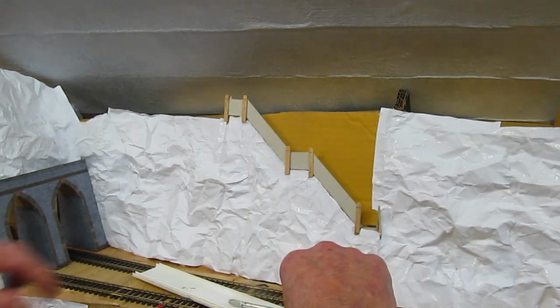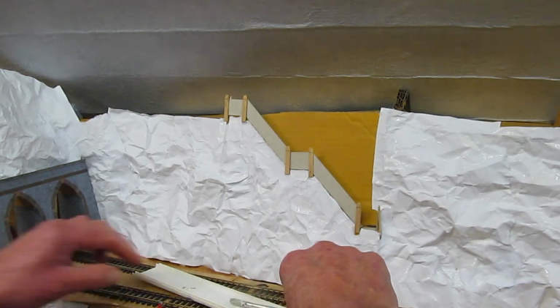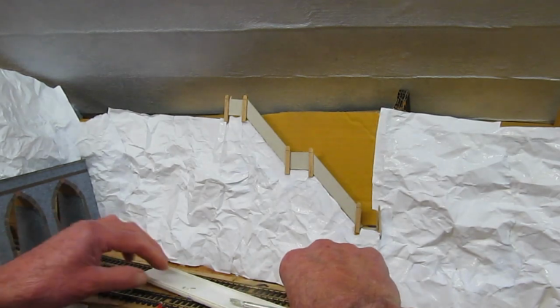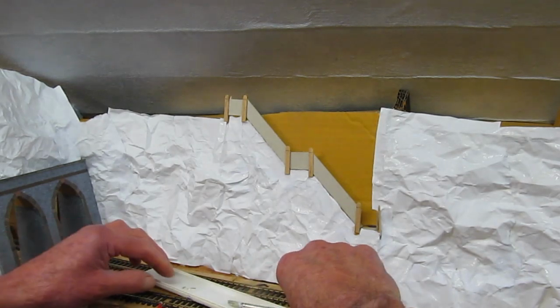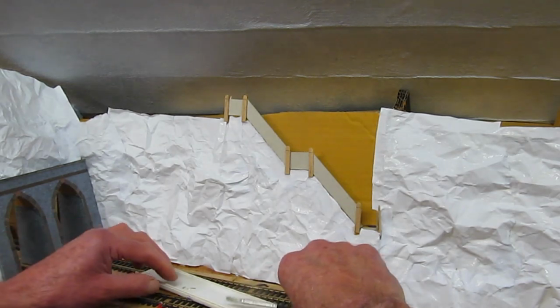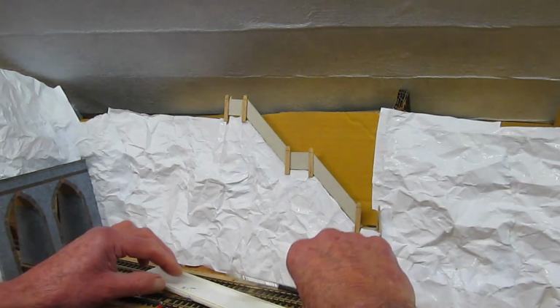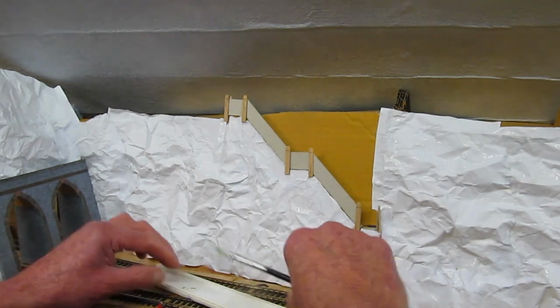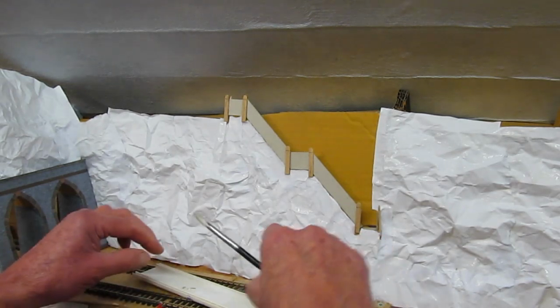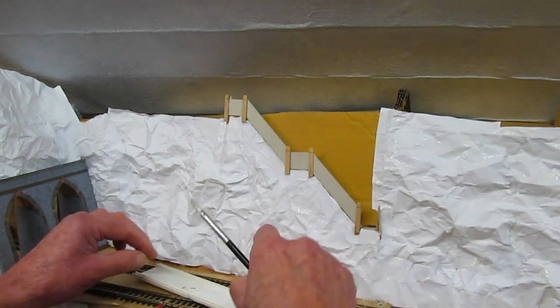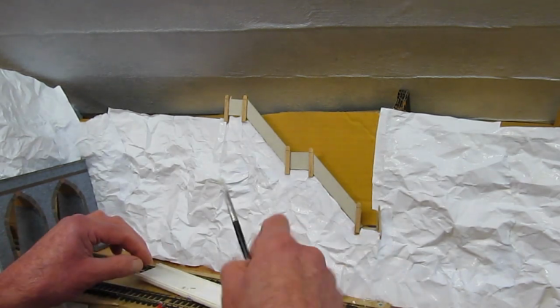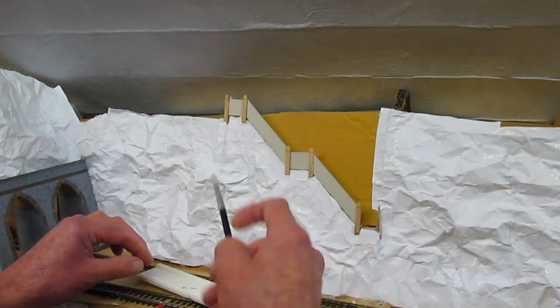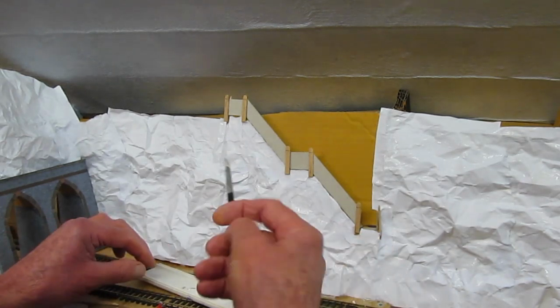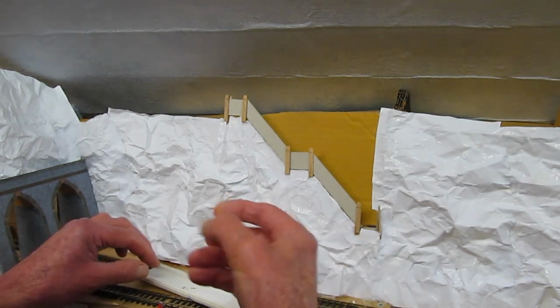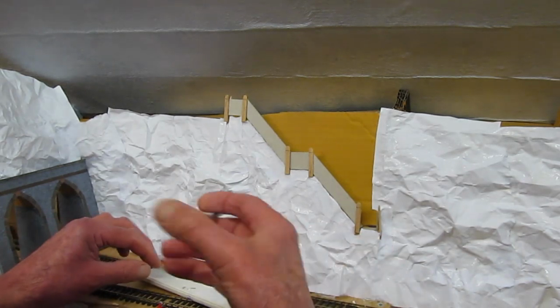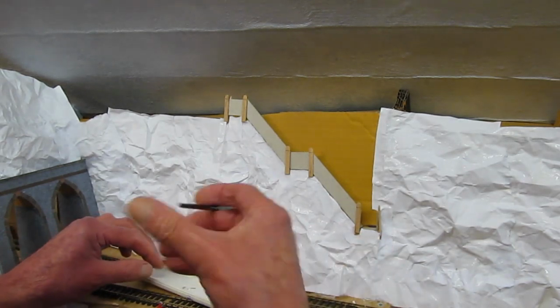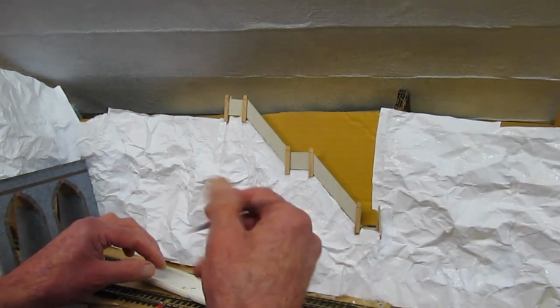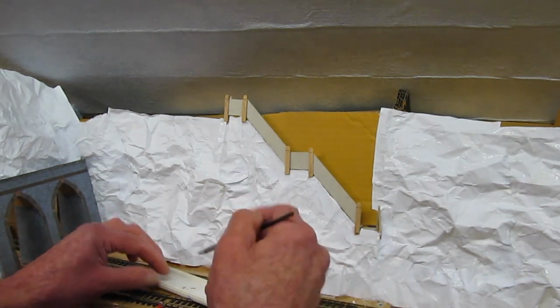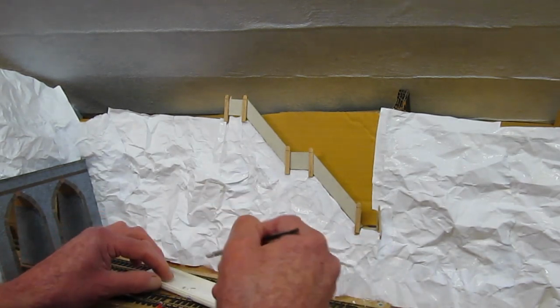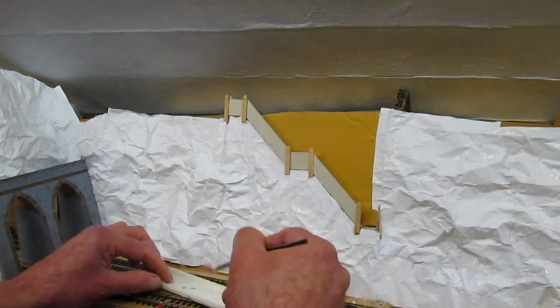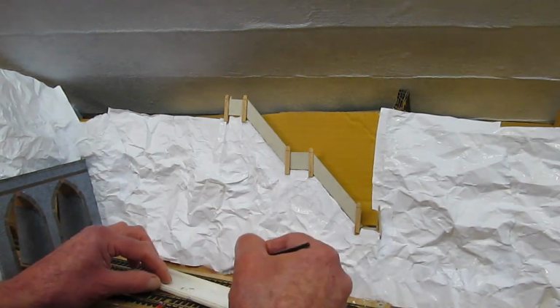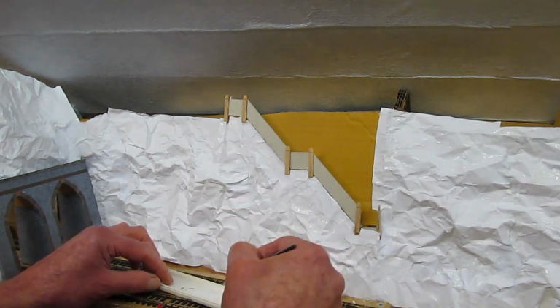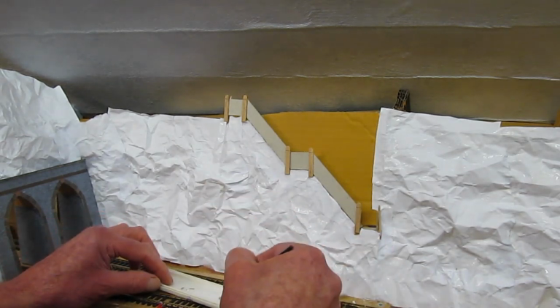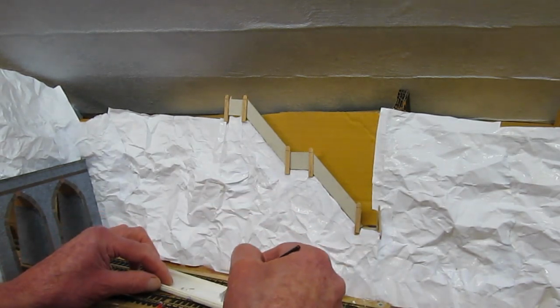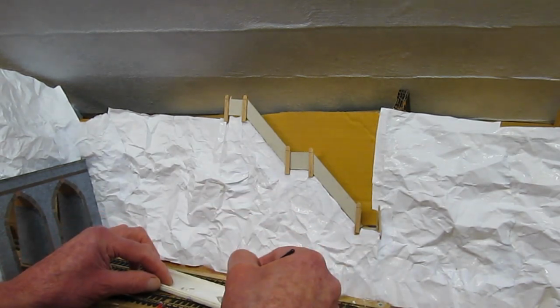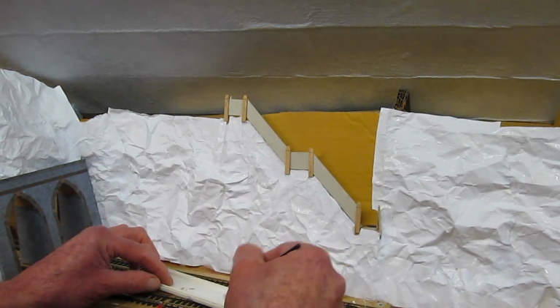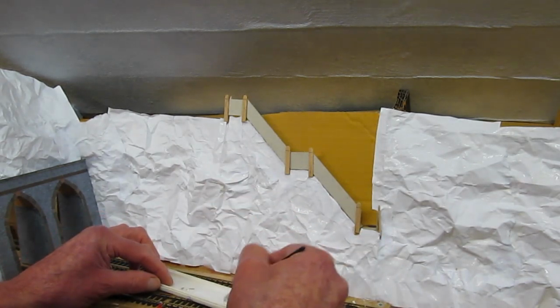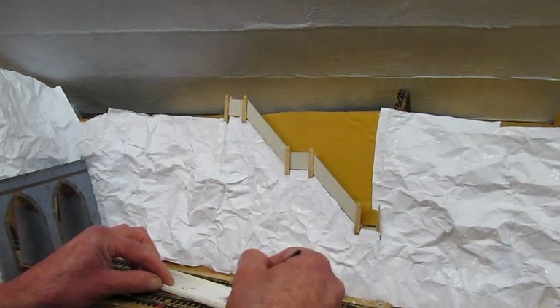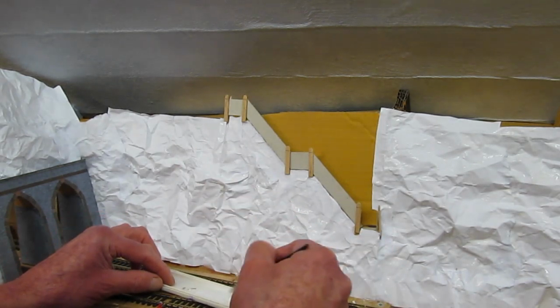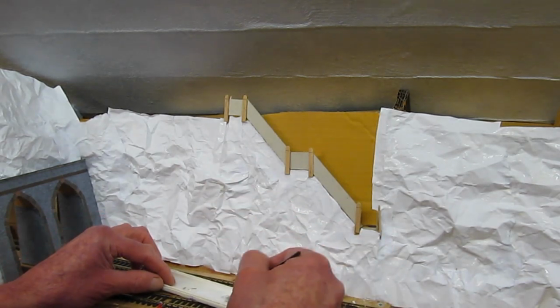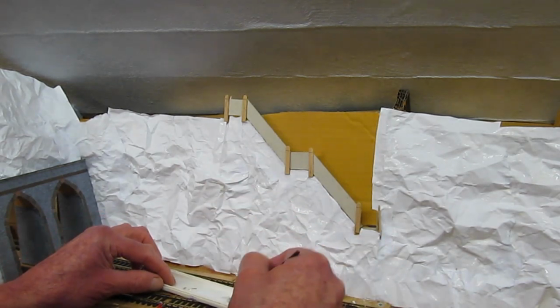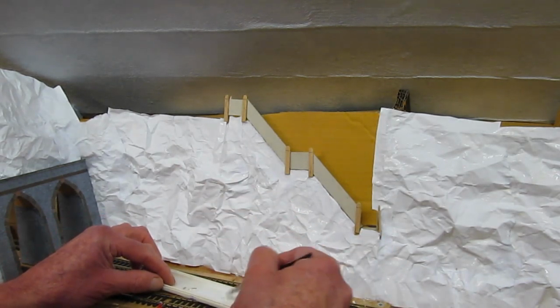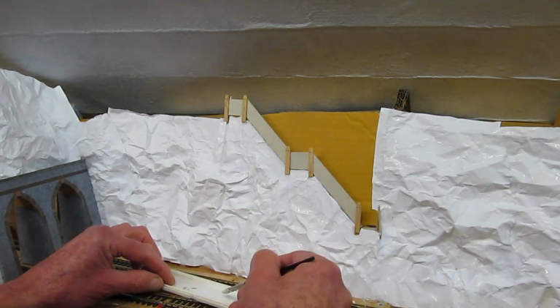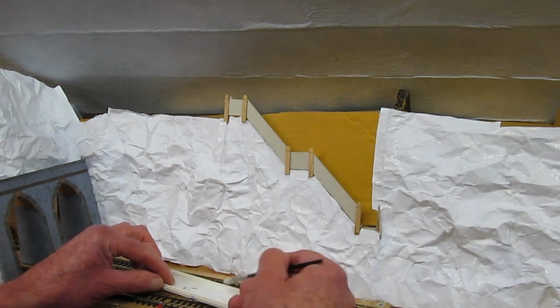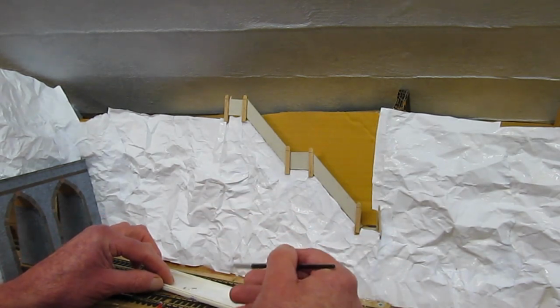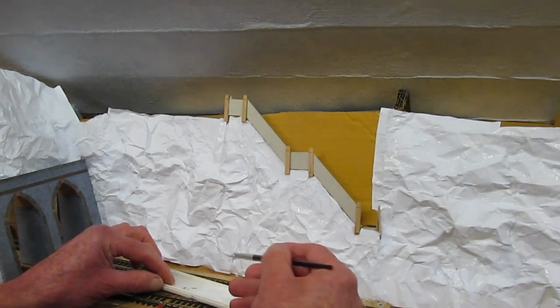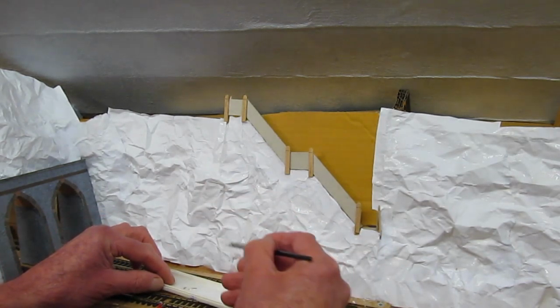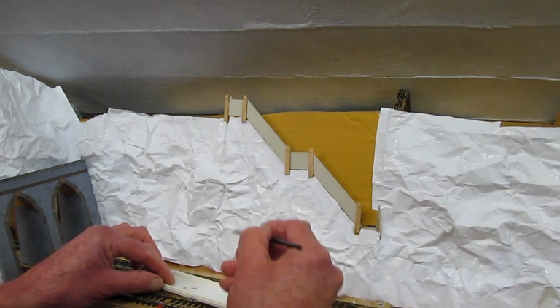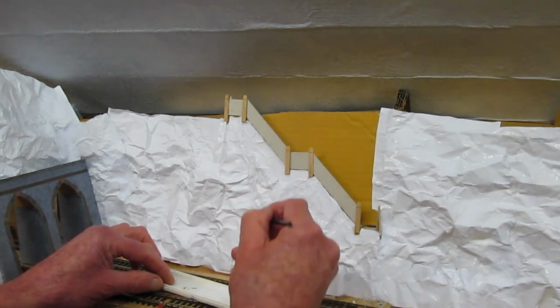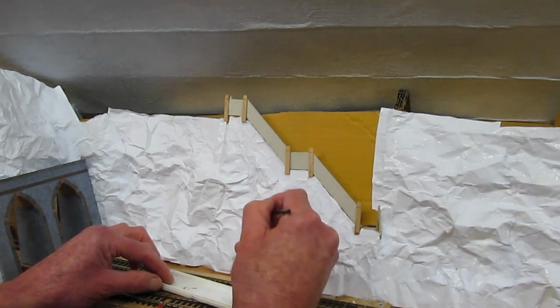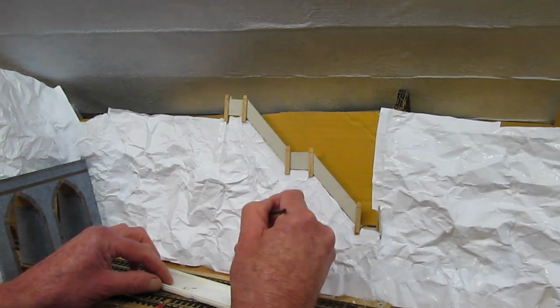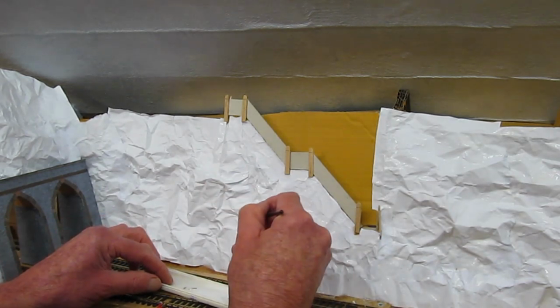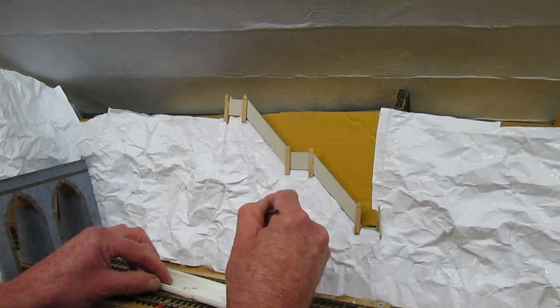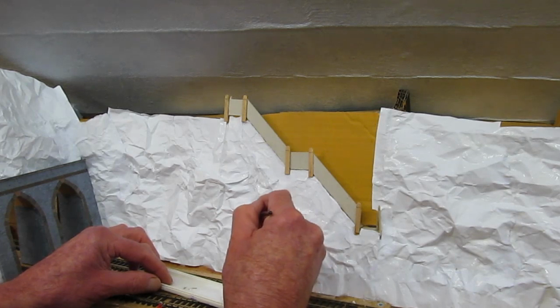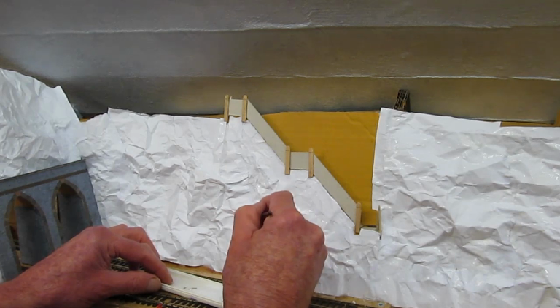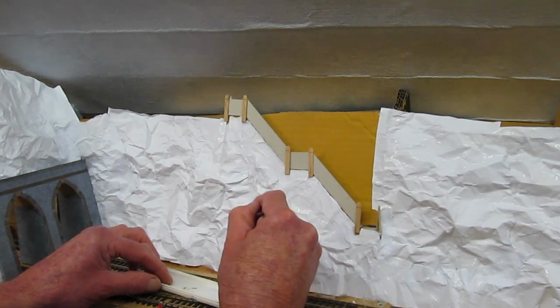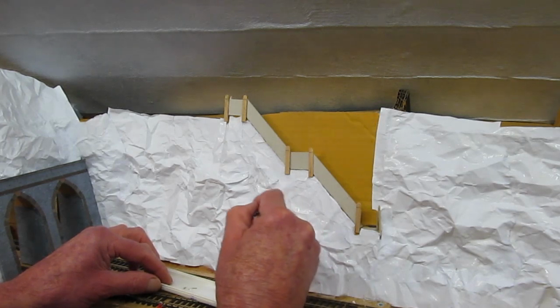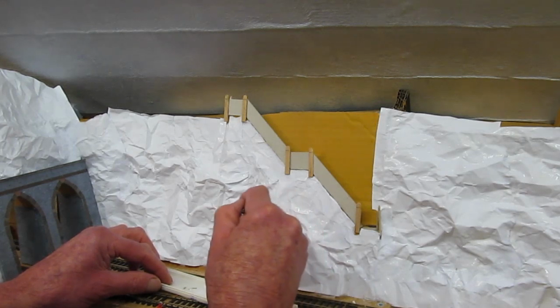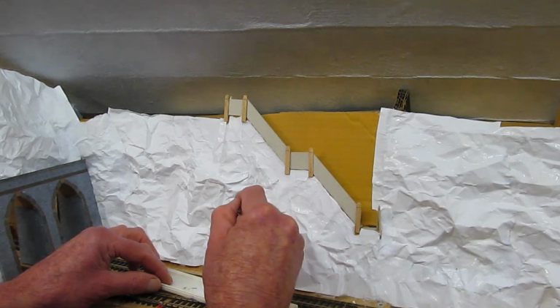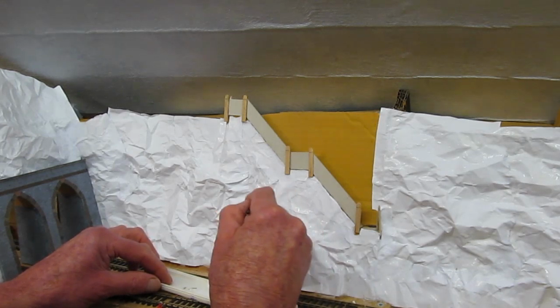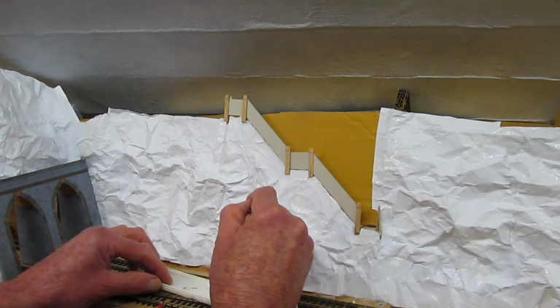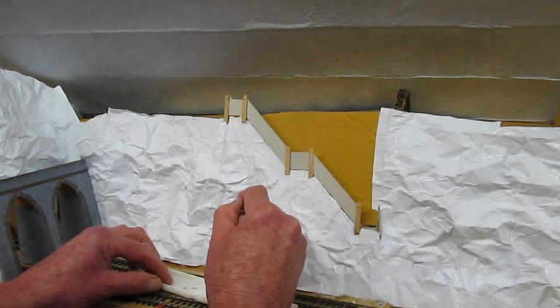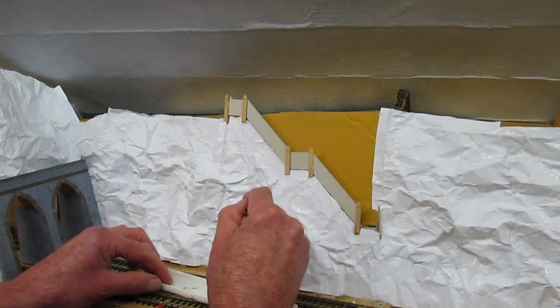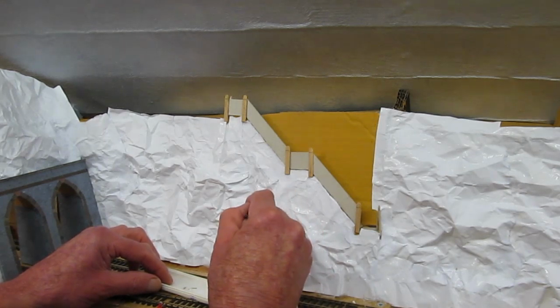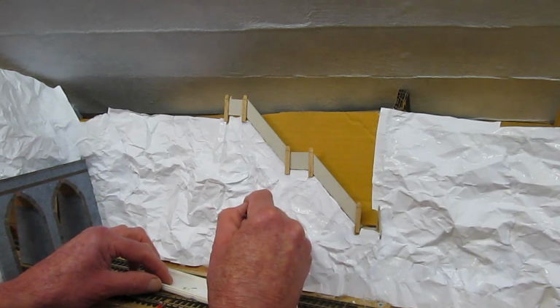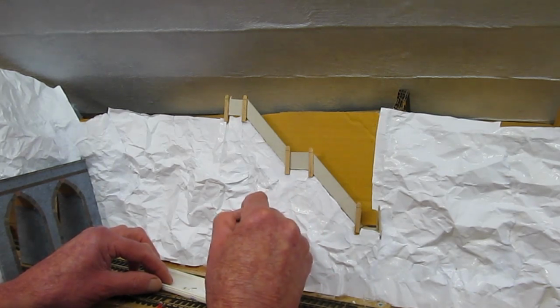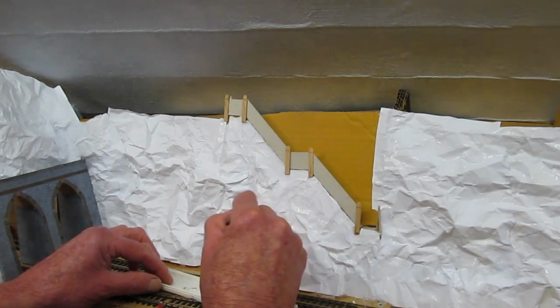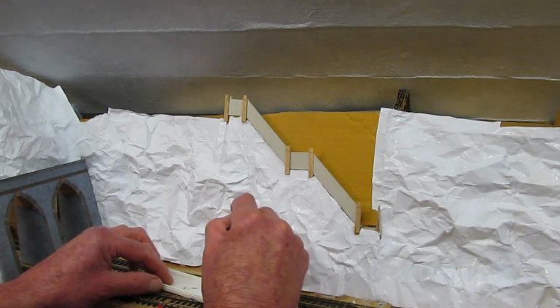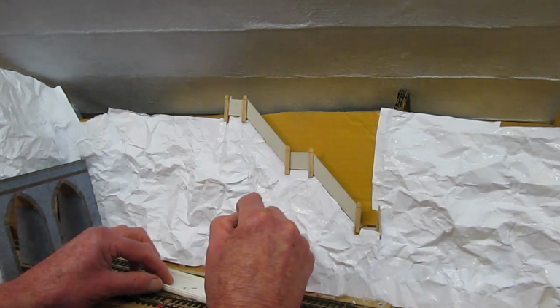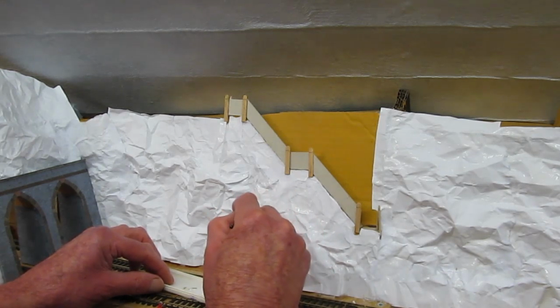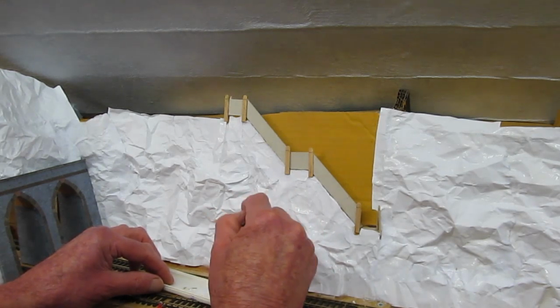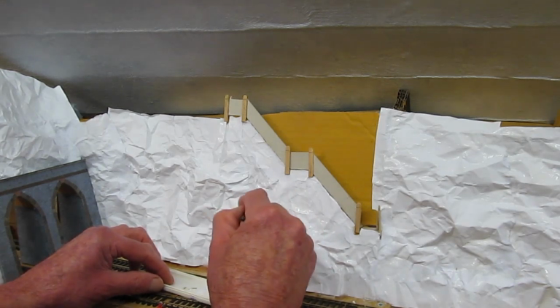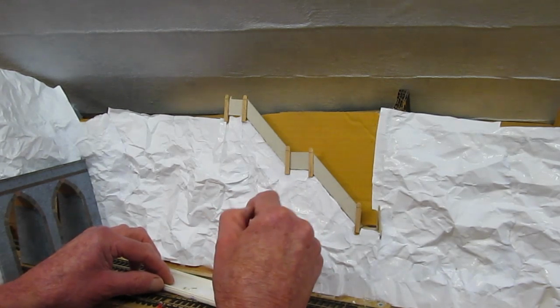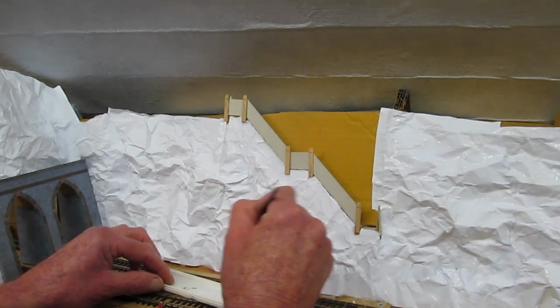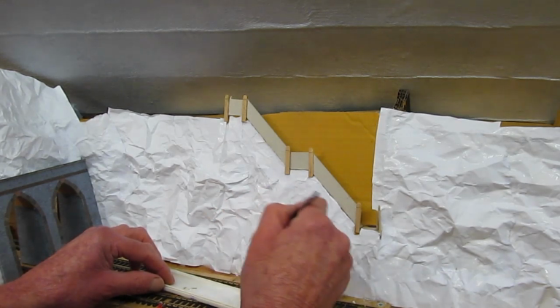Hello and welcome back to Buckland Junction. It's Al in the loft, taking this project a little further.